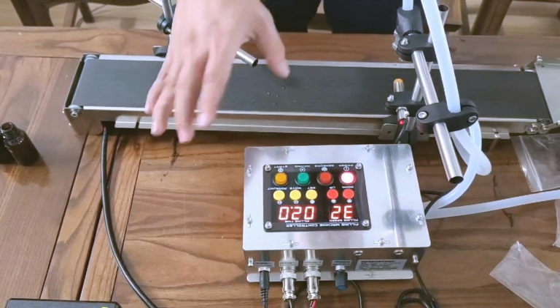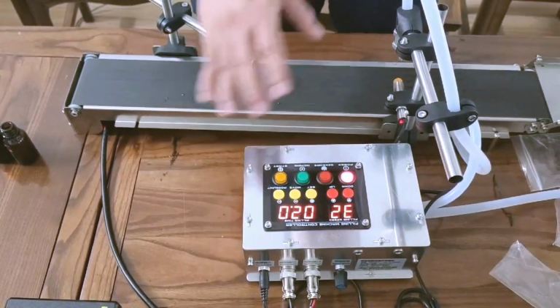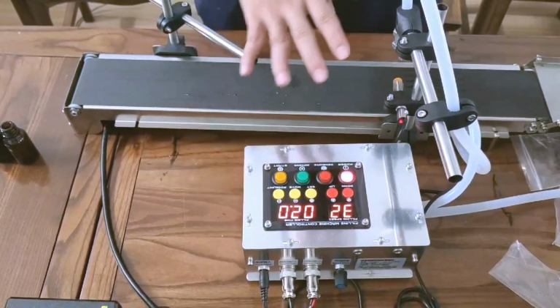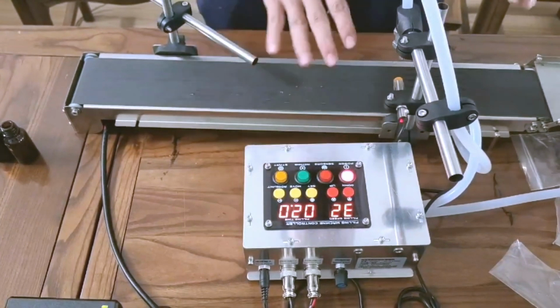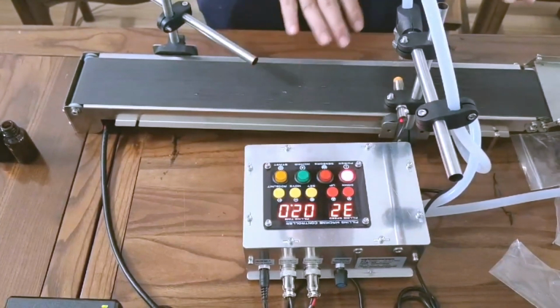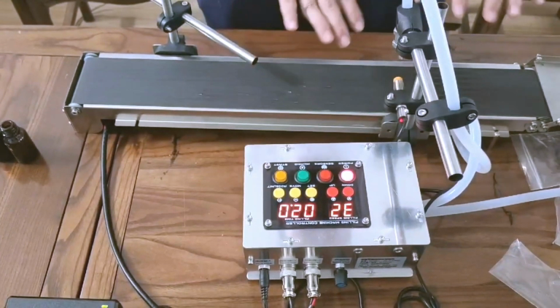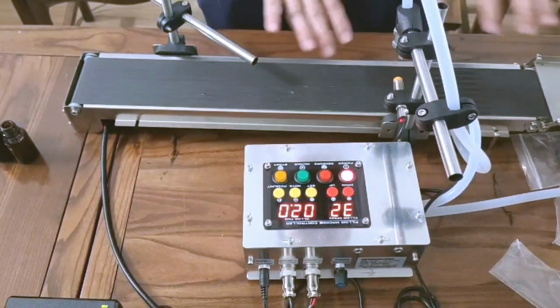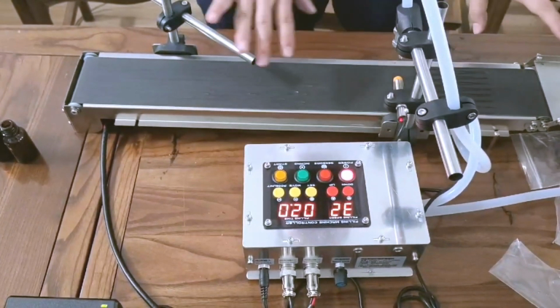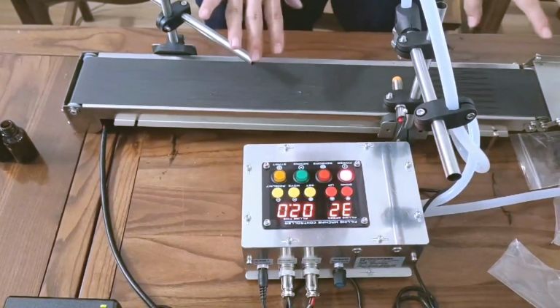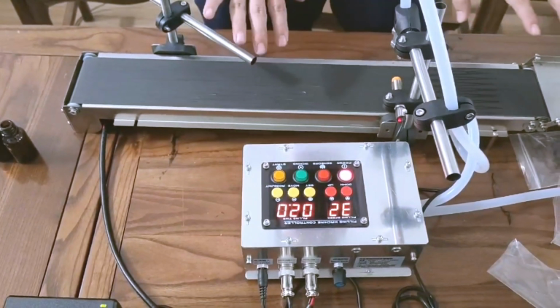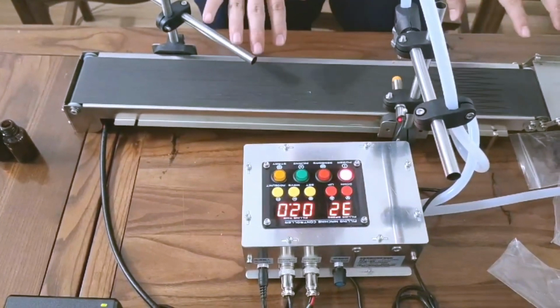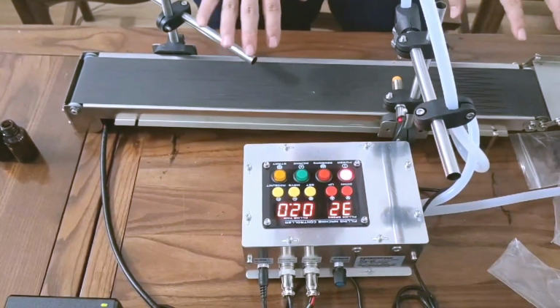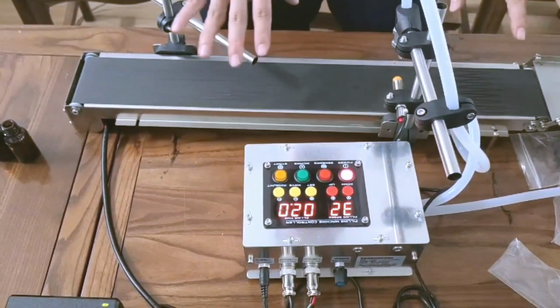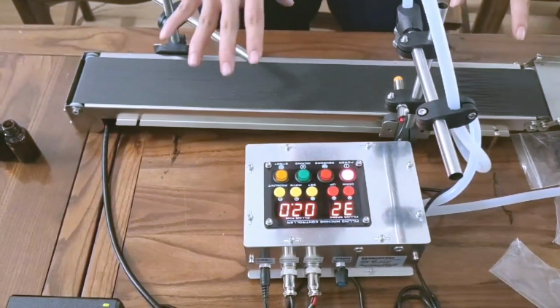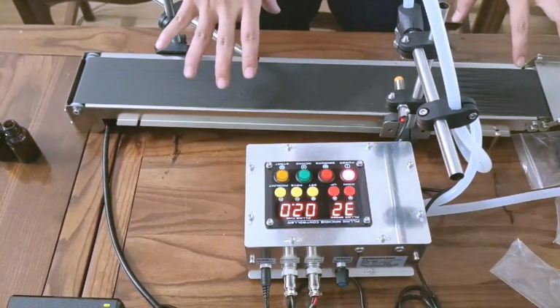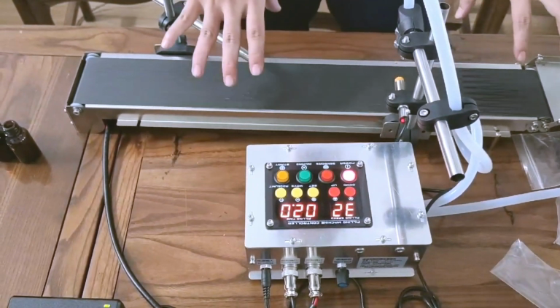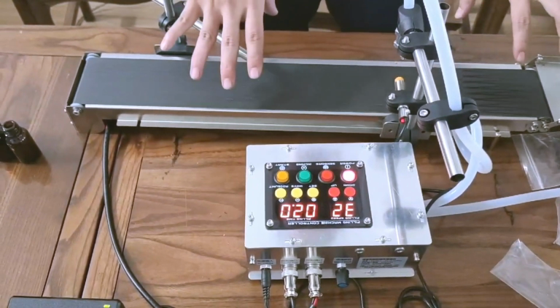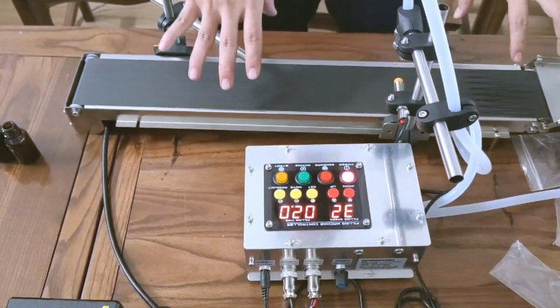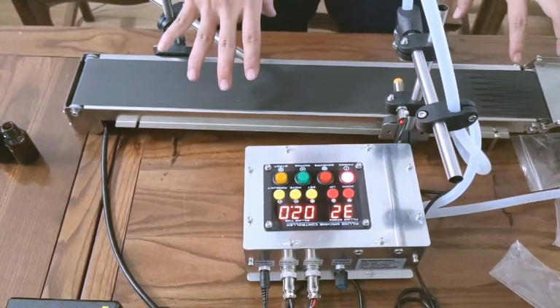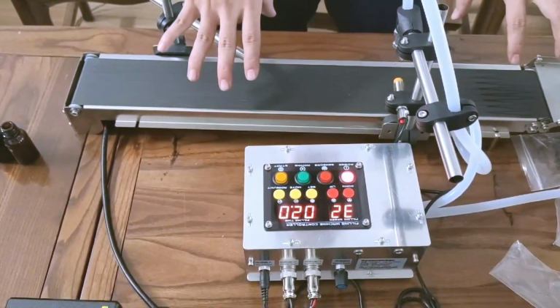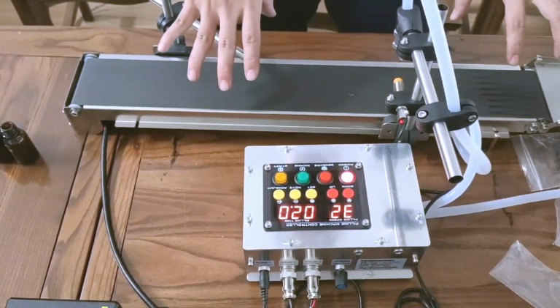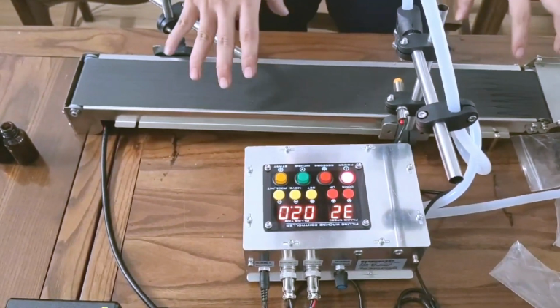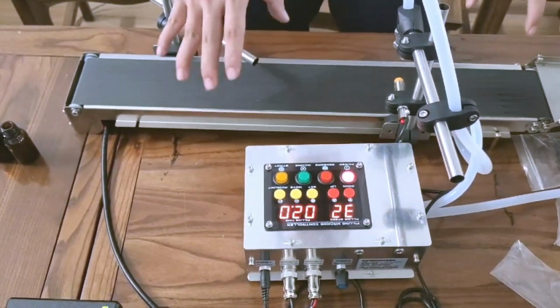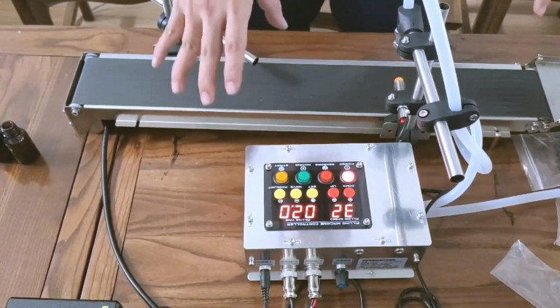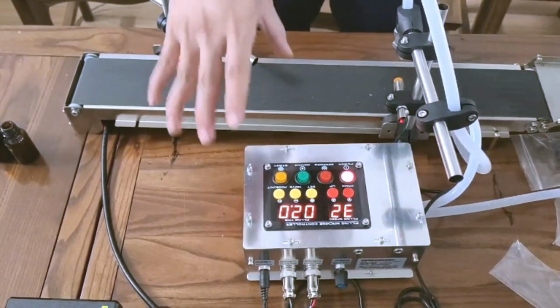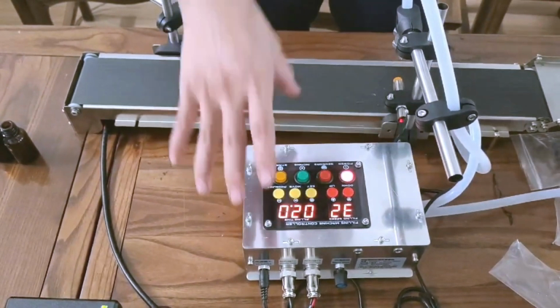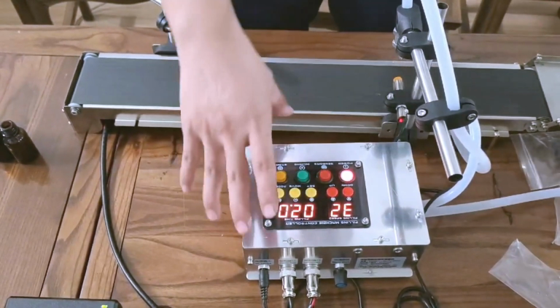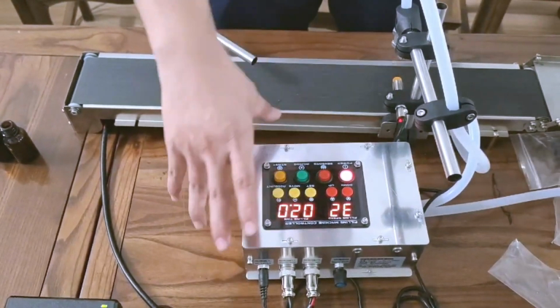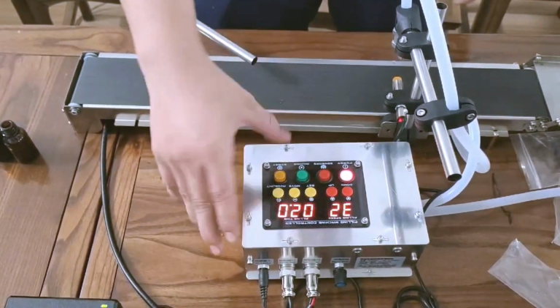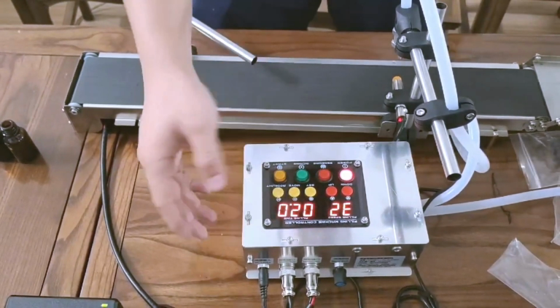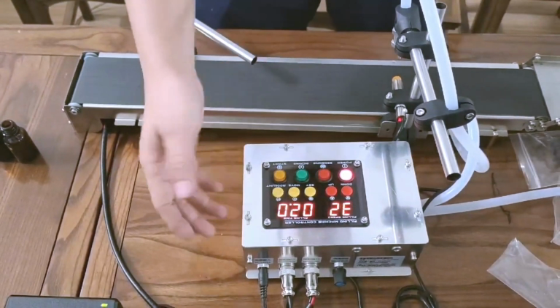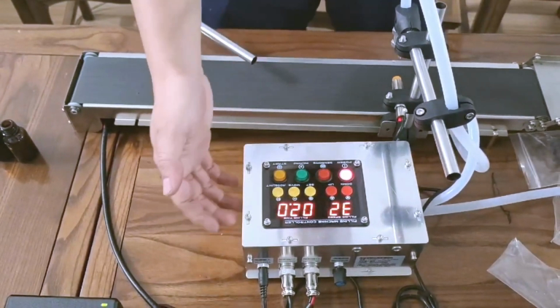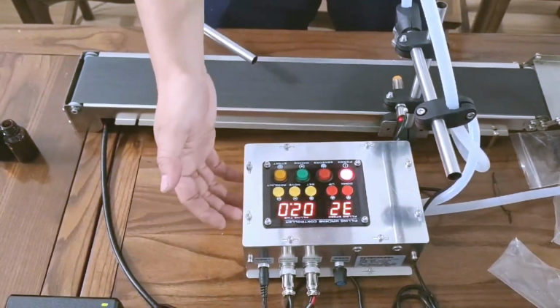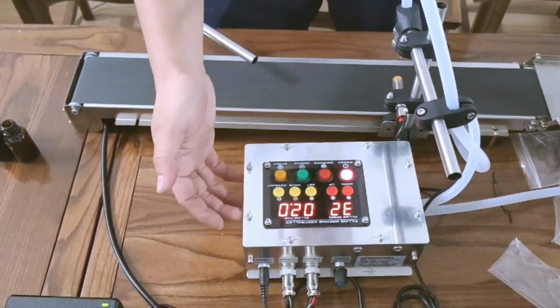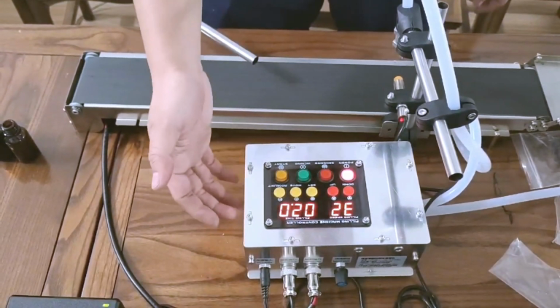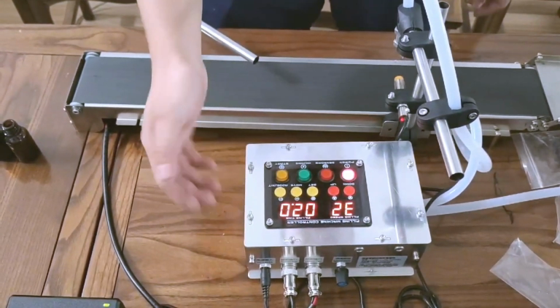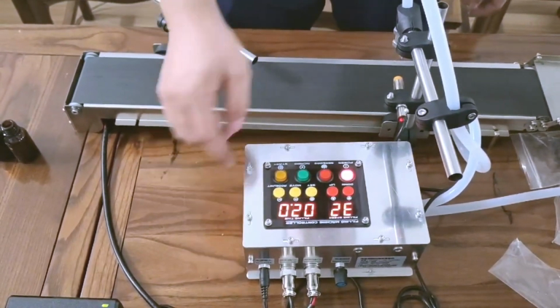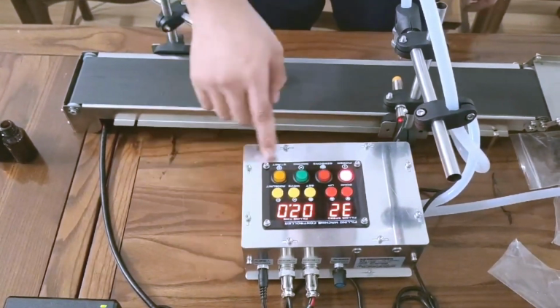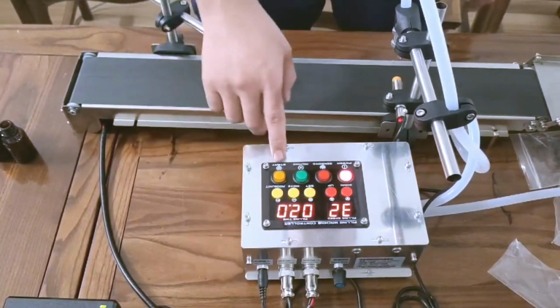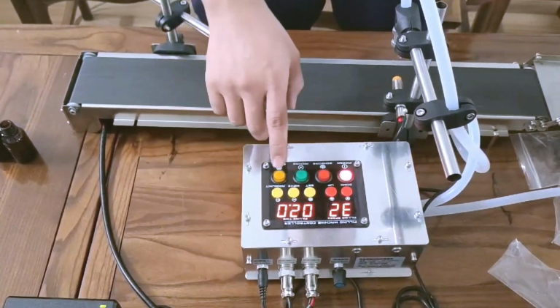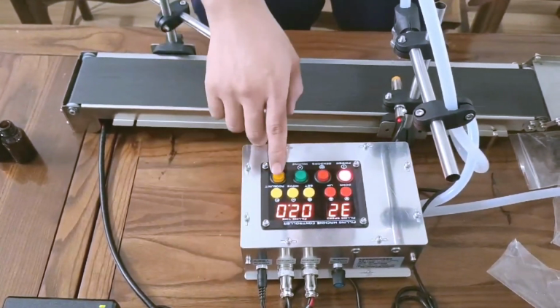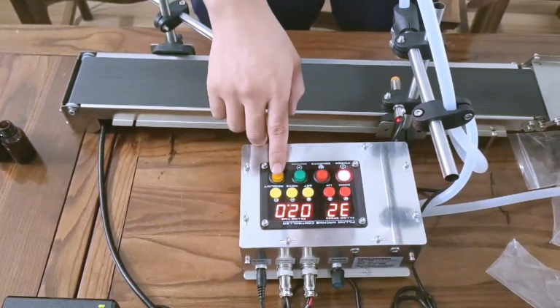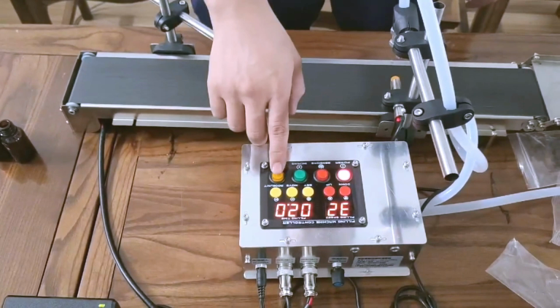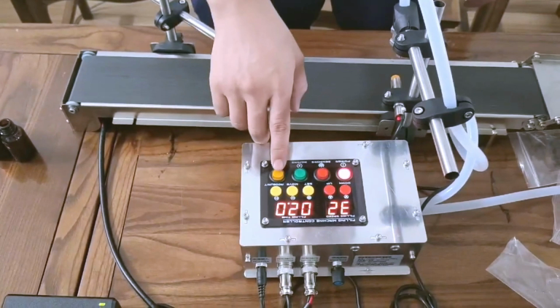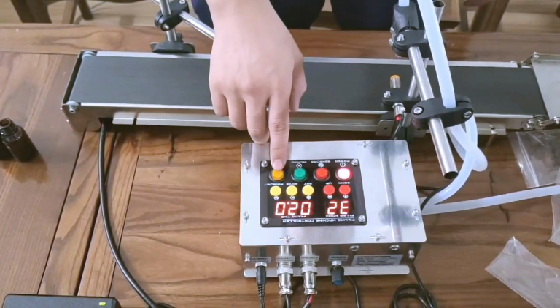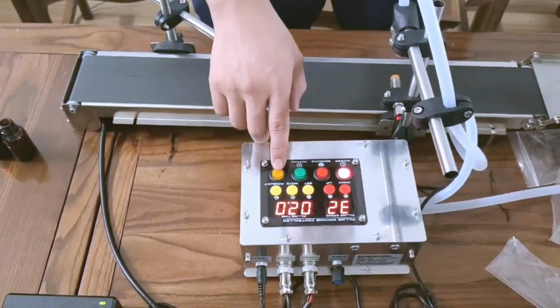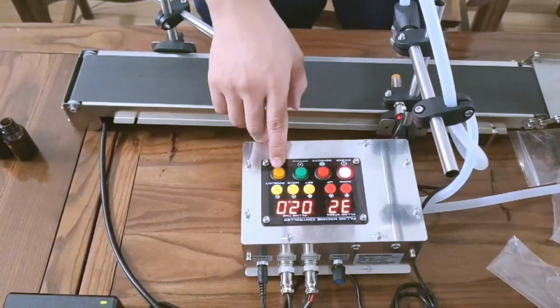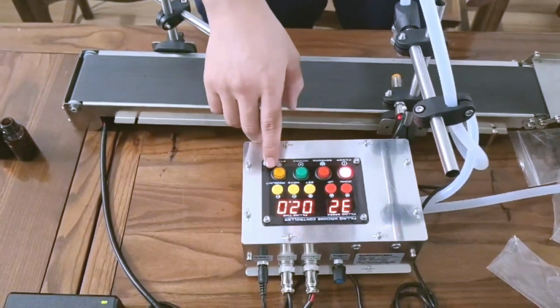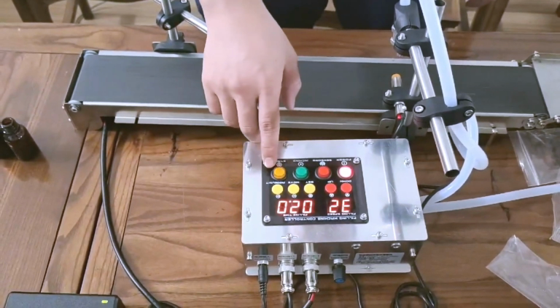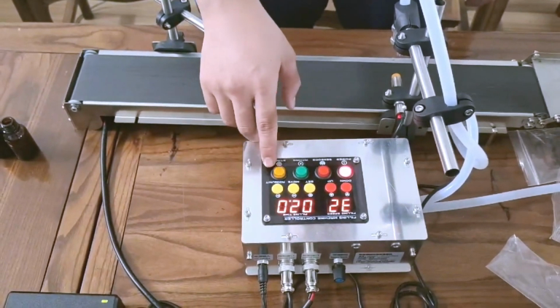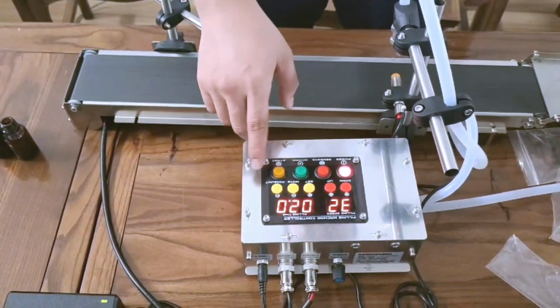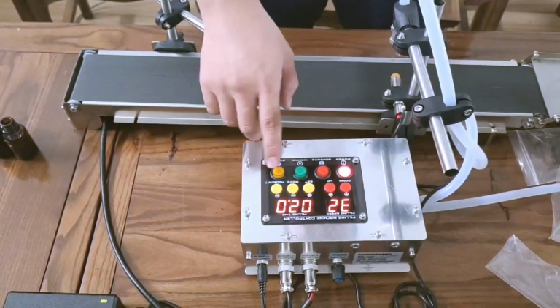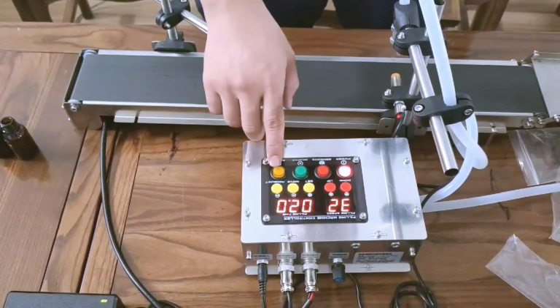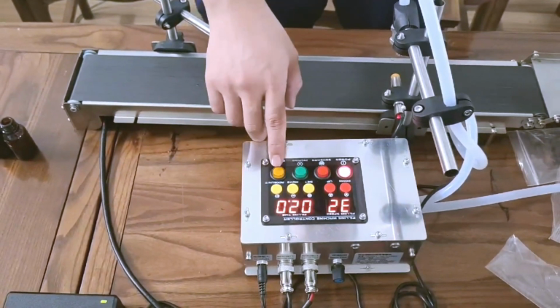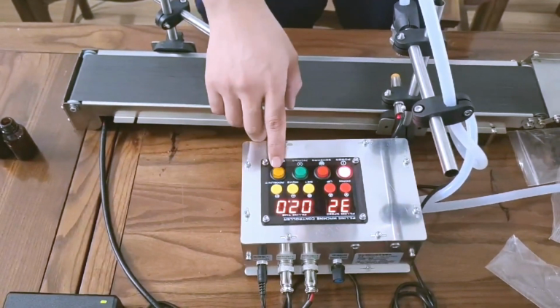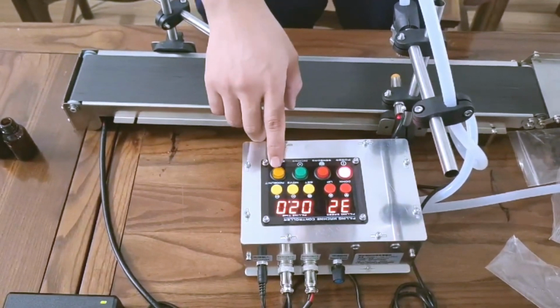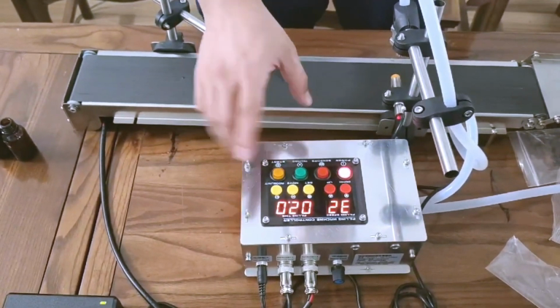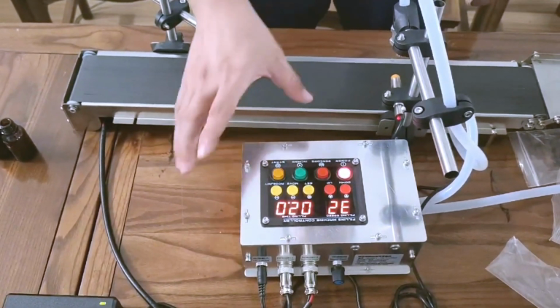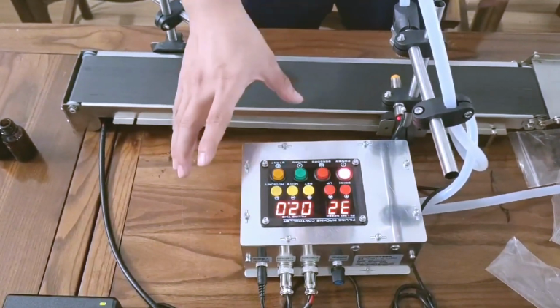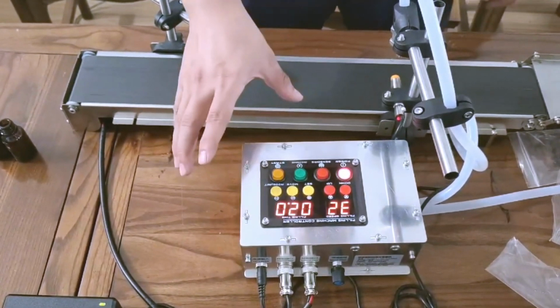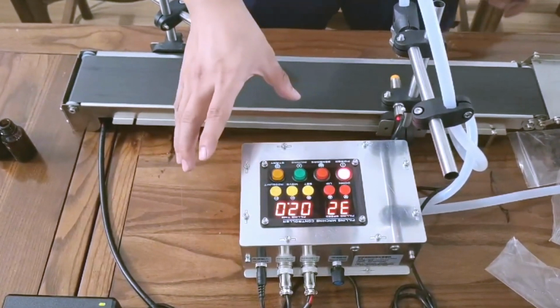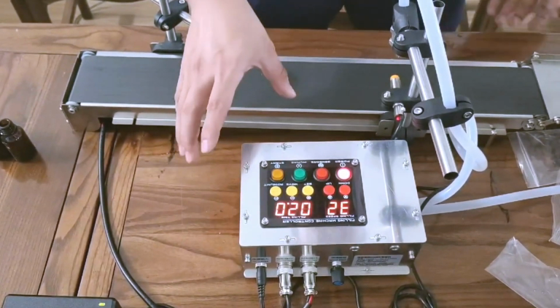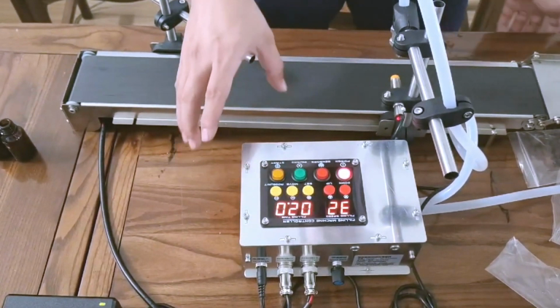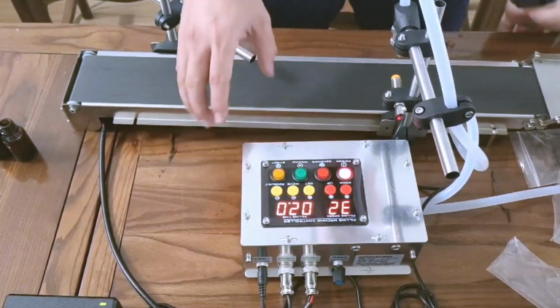This is the auto button. When you have not installed the conveyor and want to adjust the work itself, you can press this and it will work automatically.